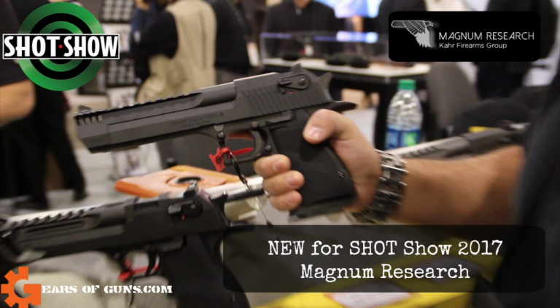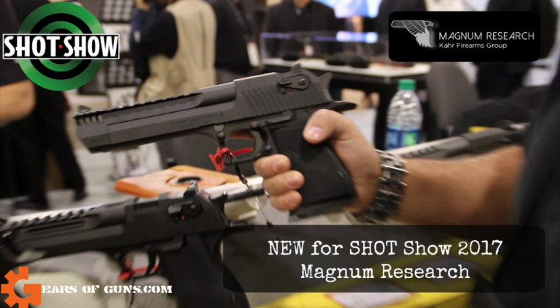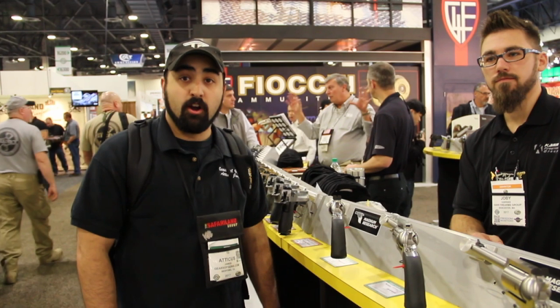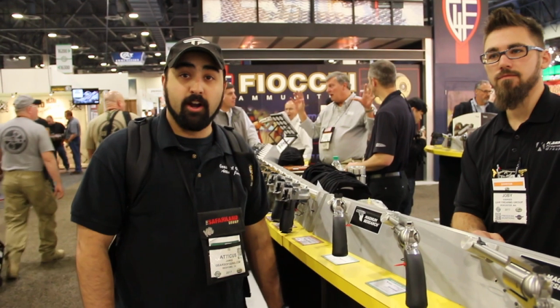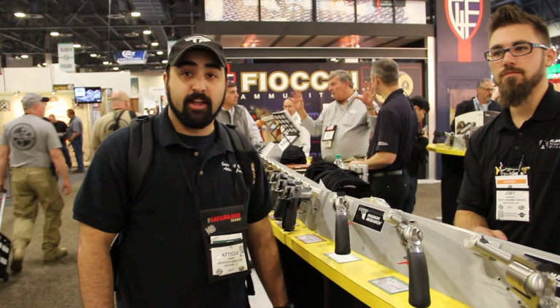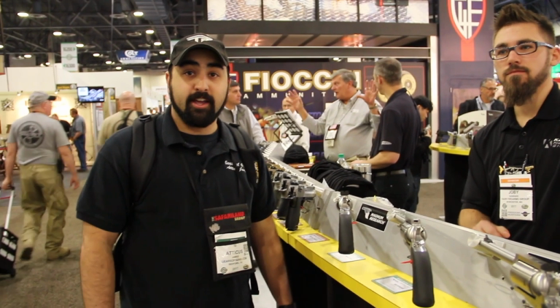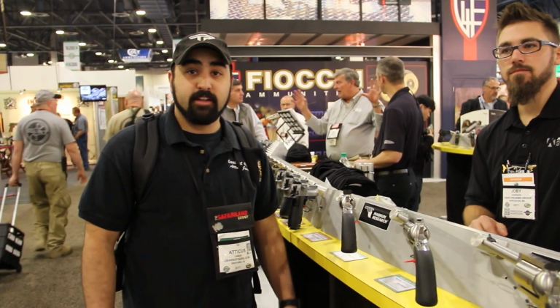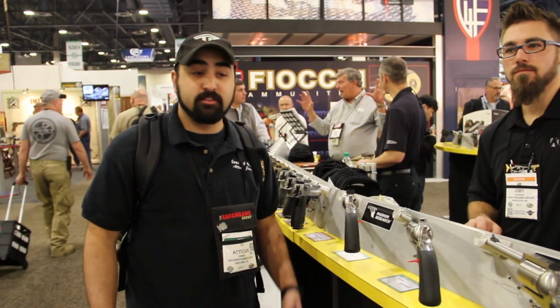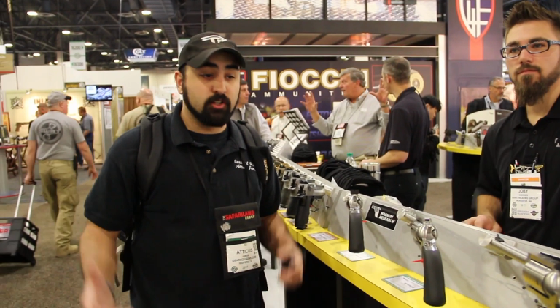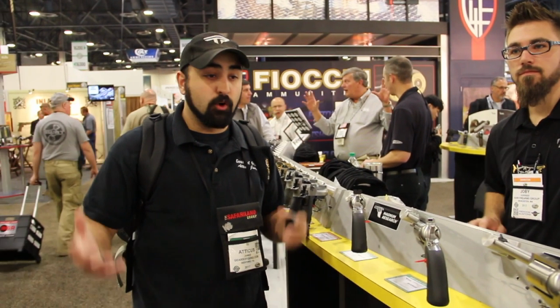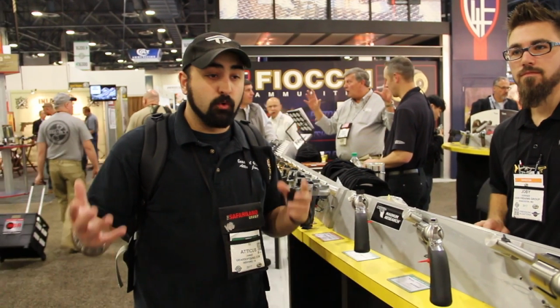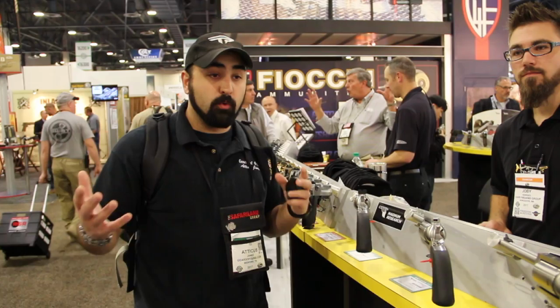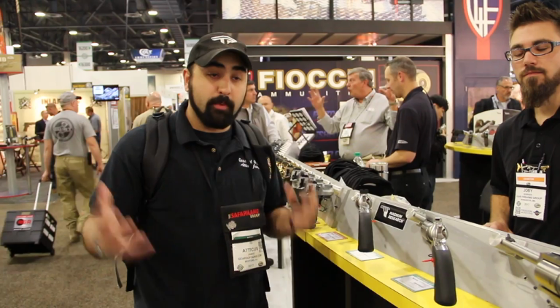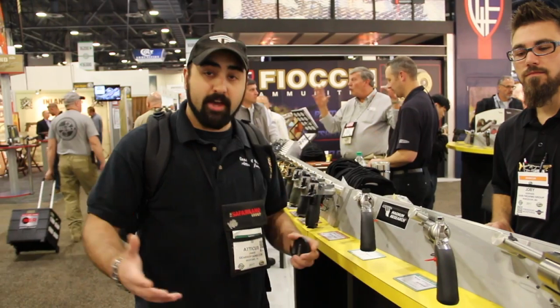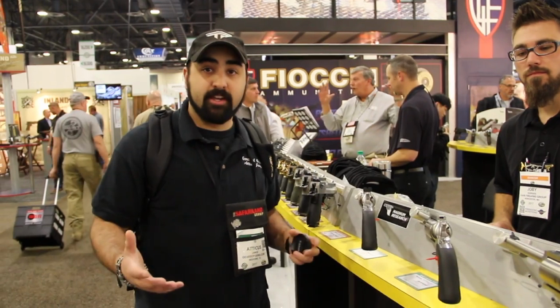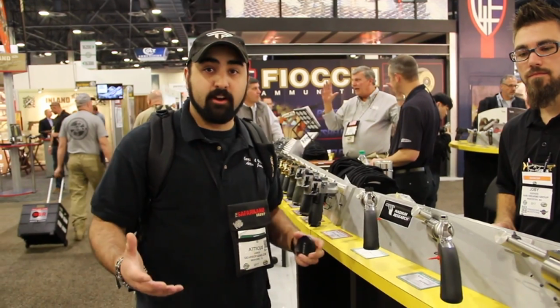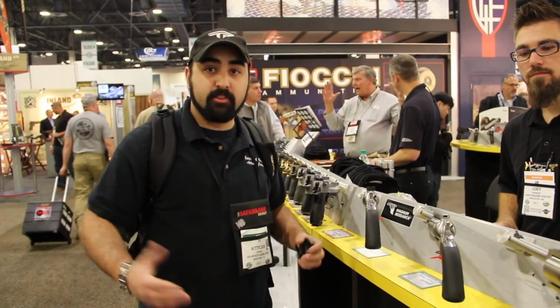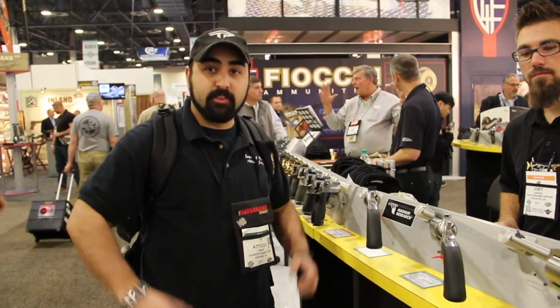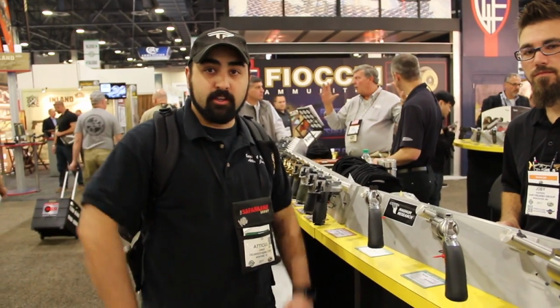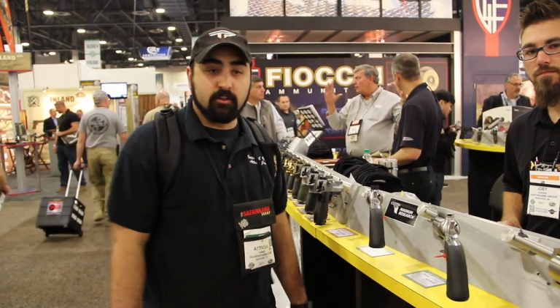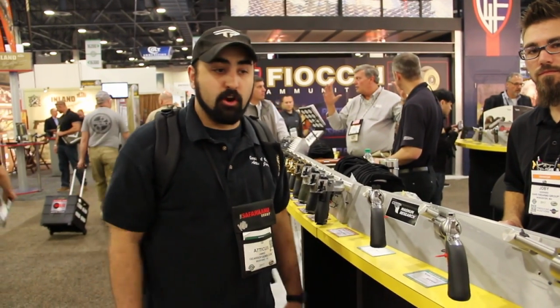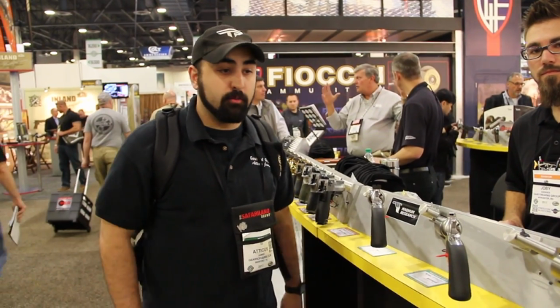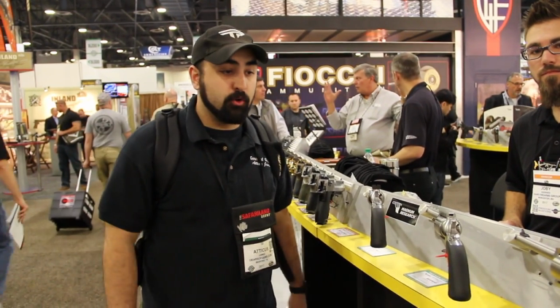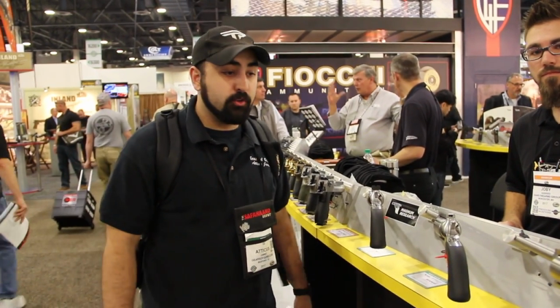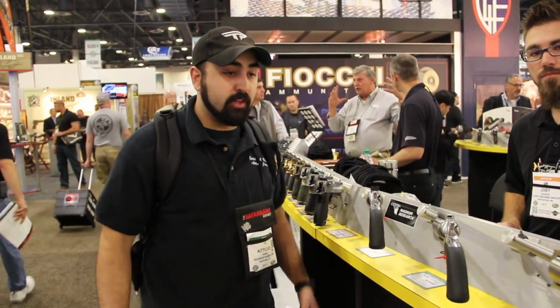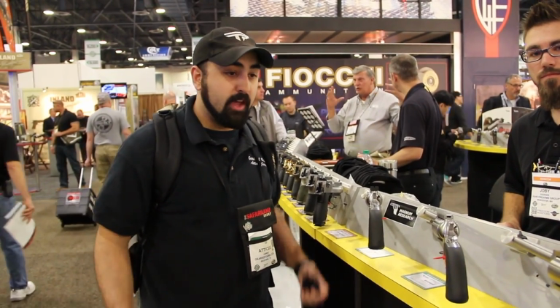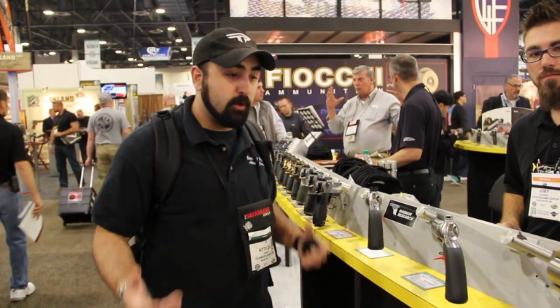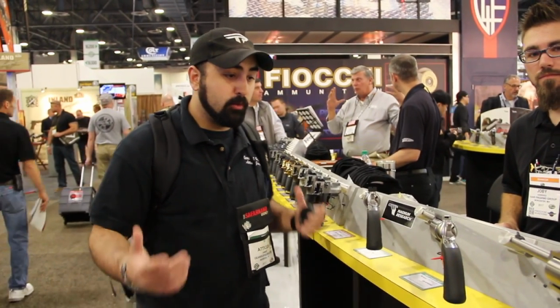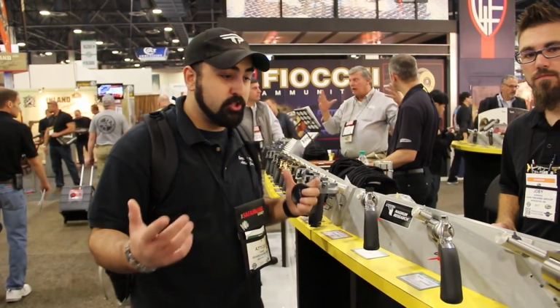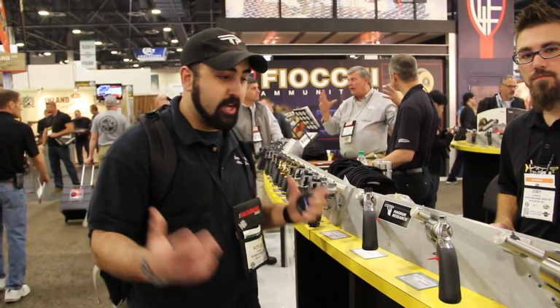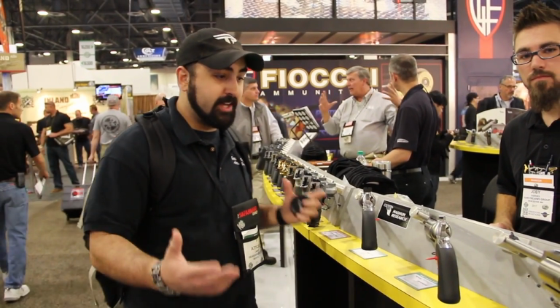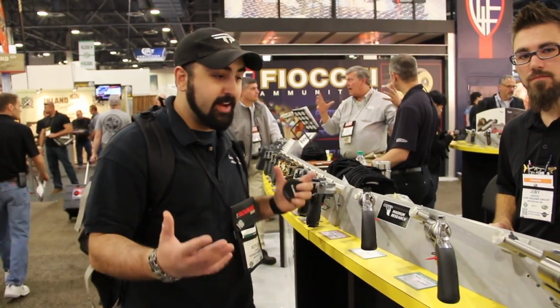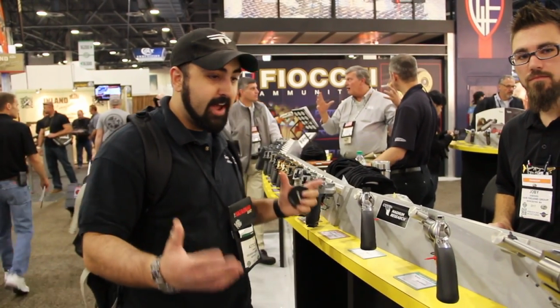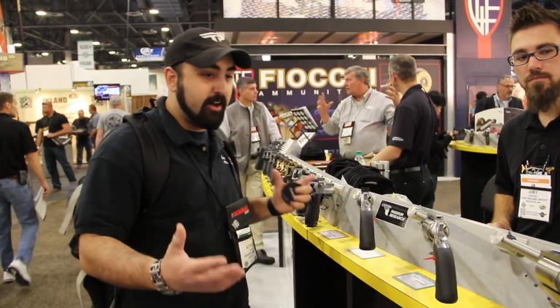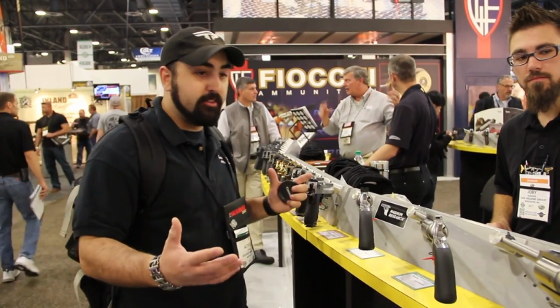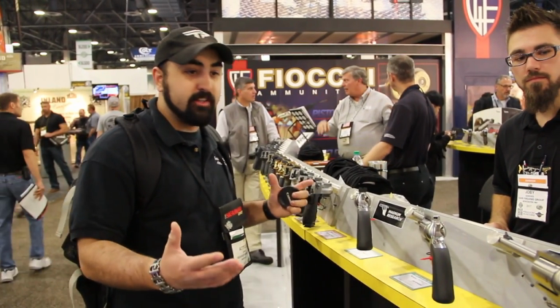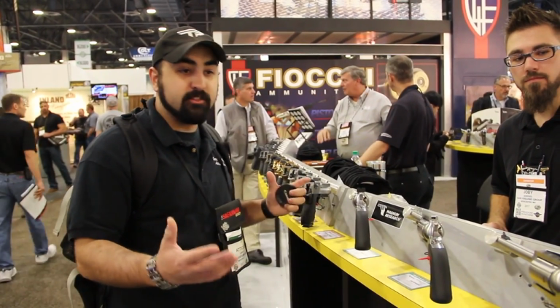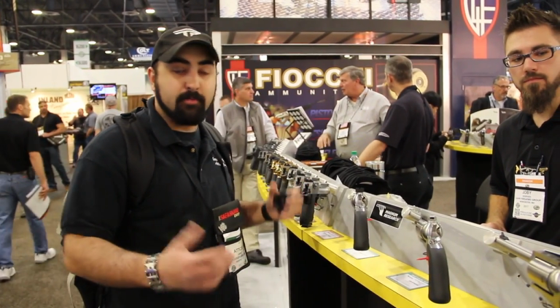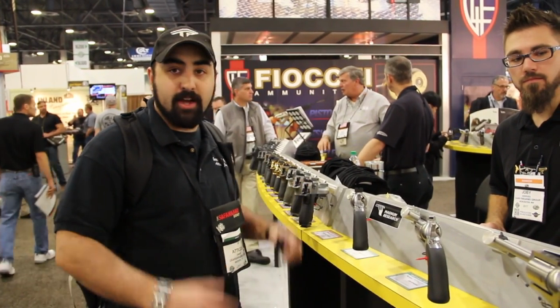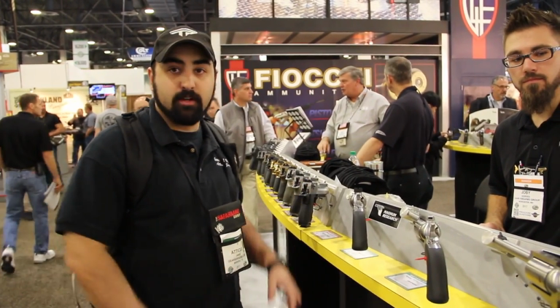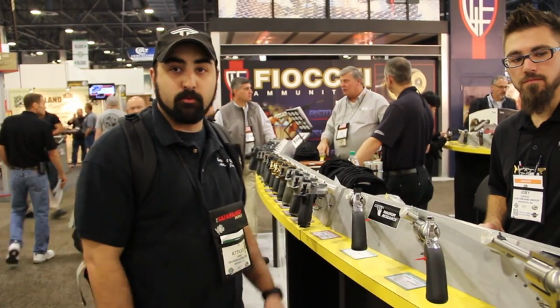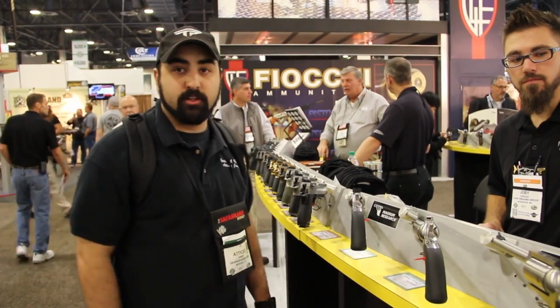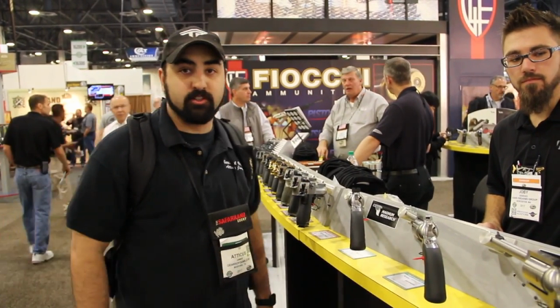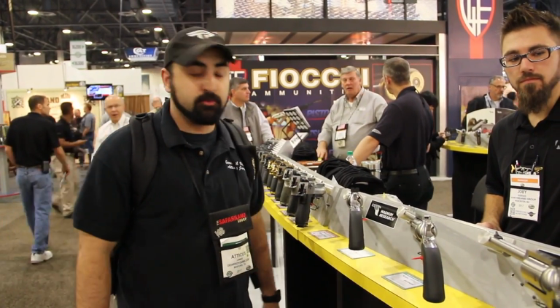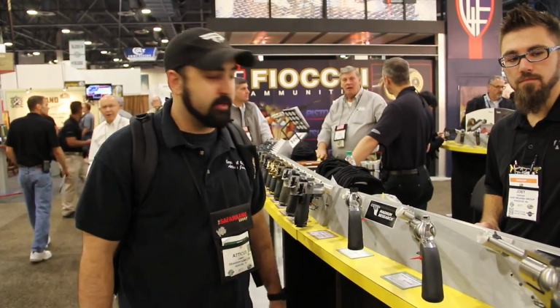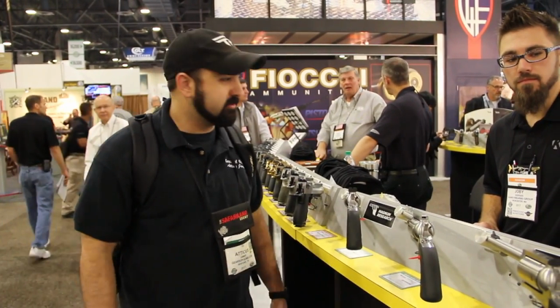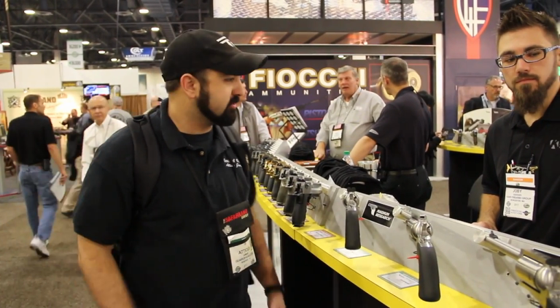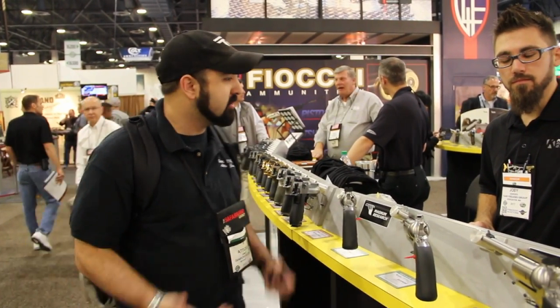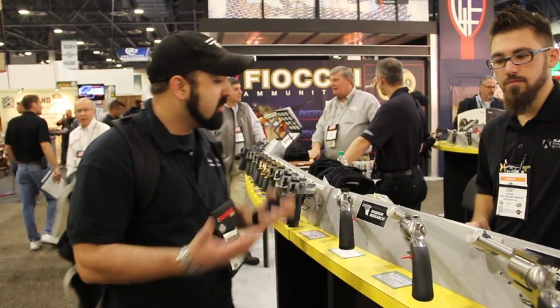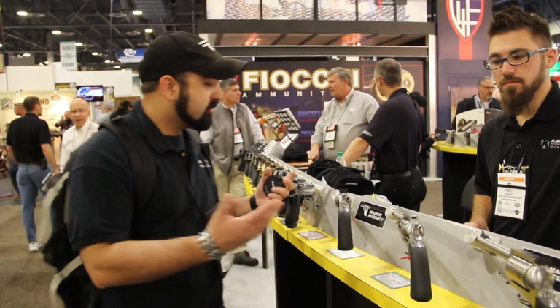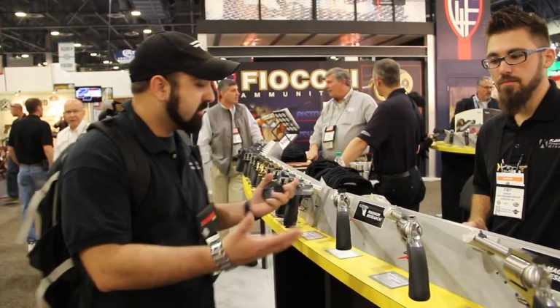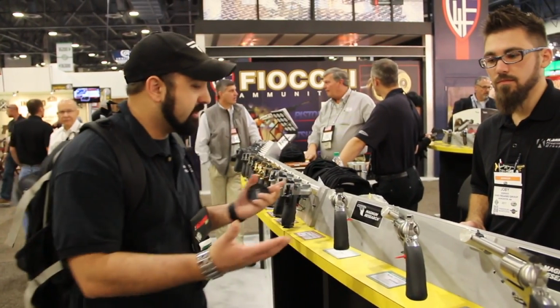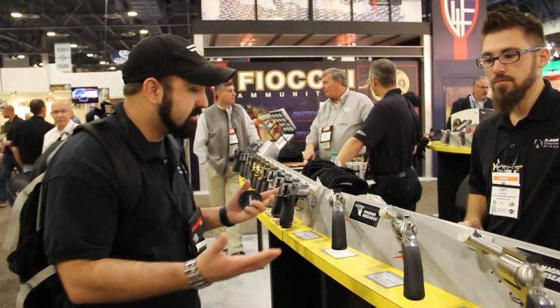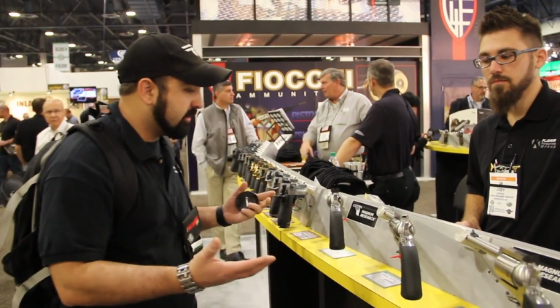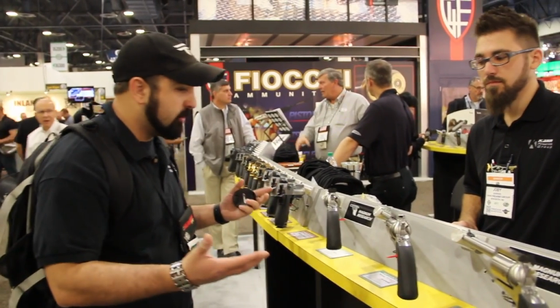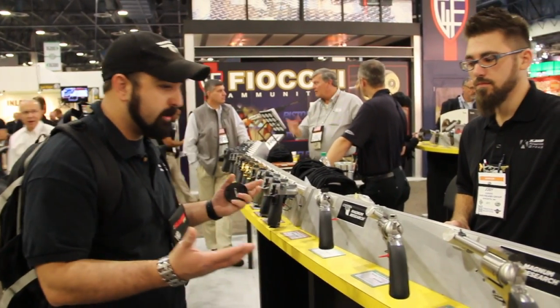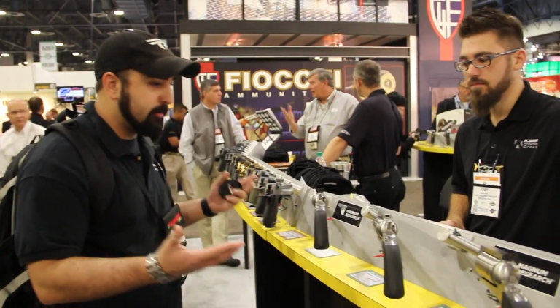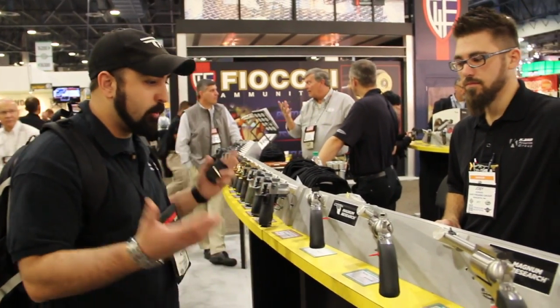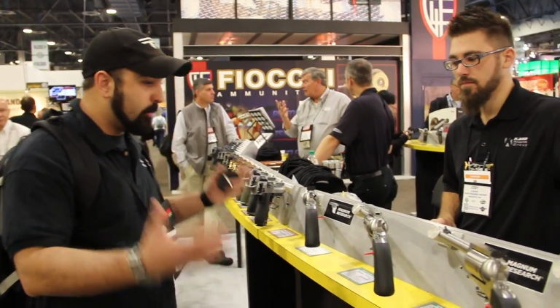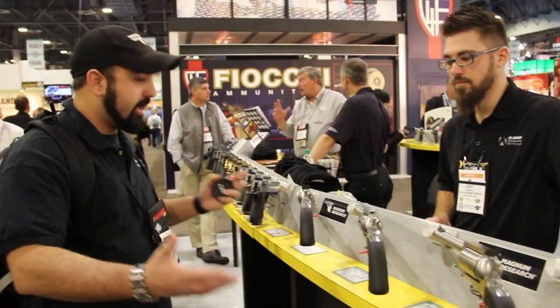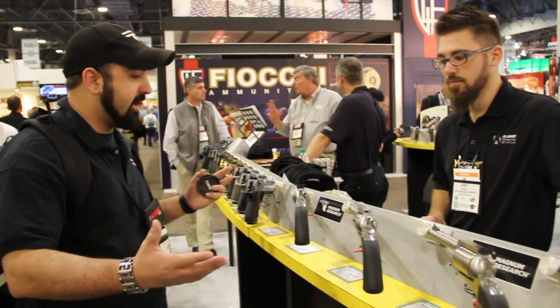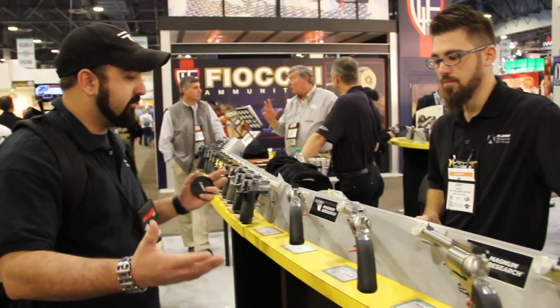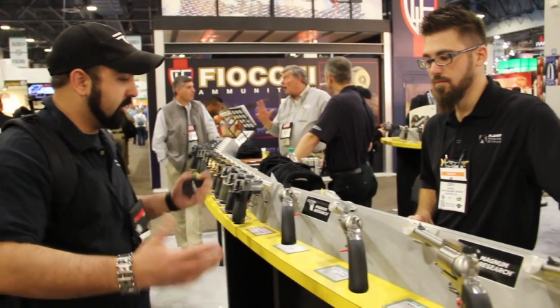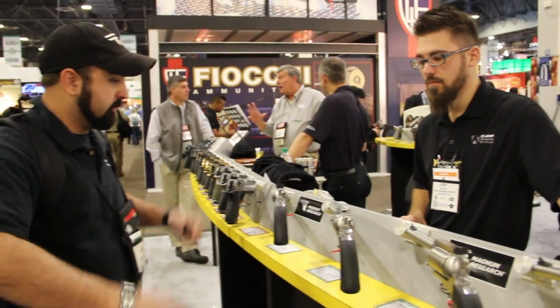Alright, hey guys, we're back here at the car booth and we're checking out these Magnum Research pistols. Tell us a little bit about what we have here.